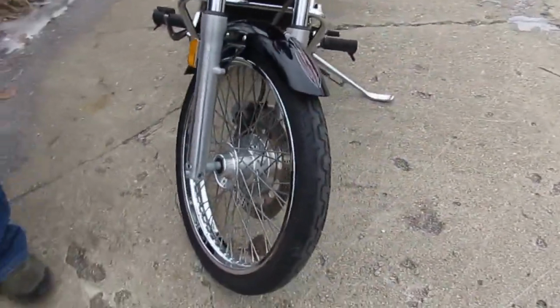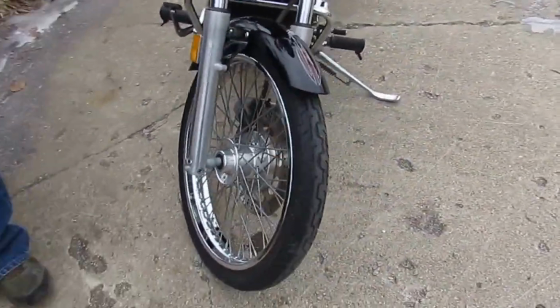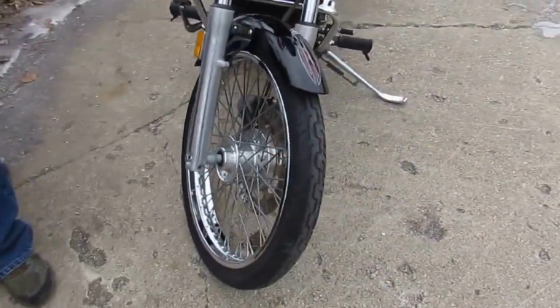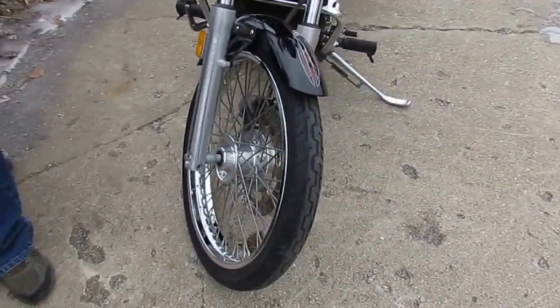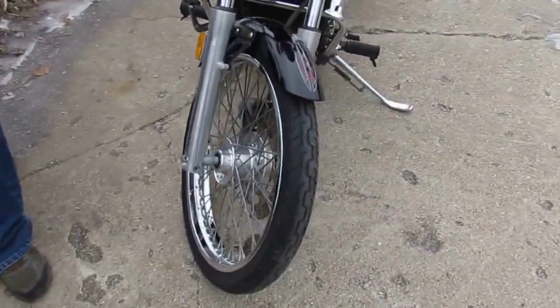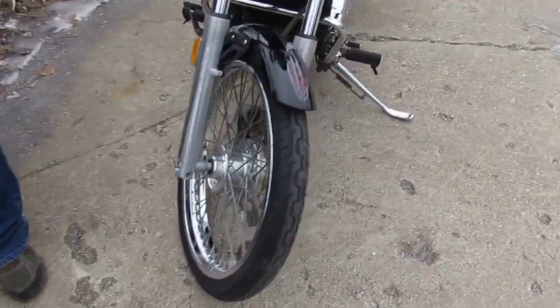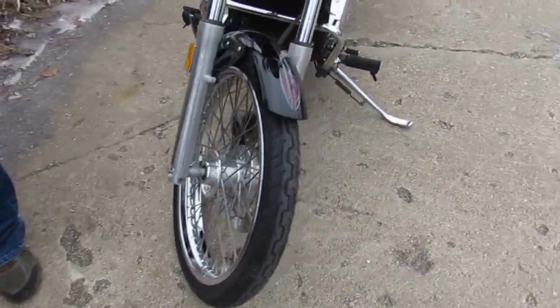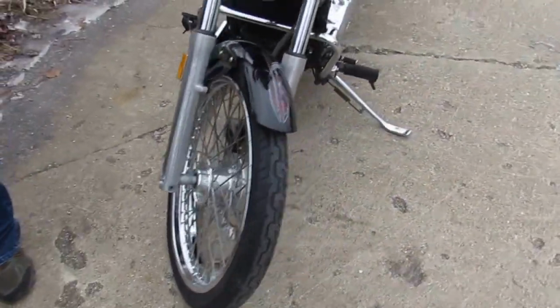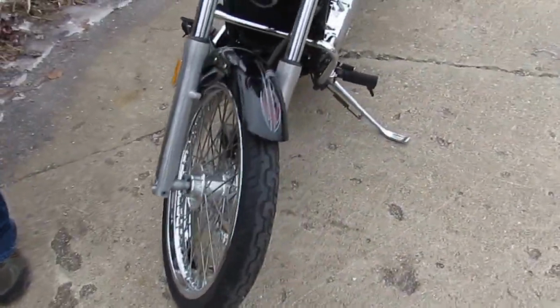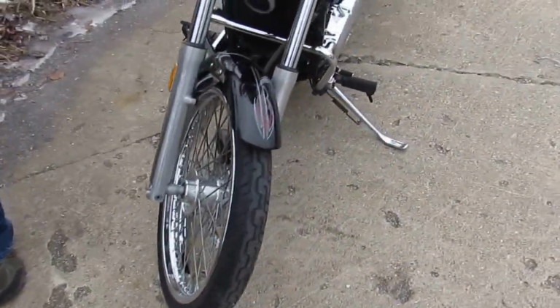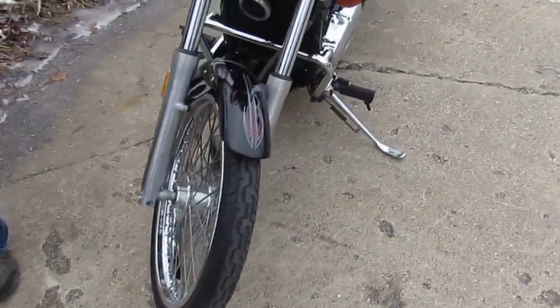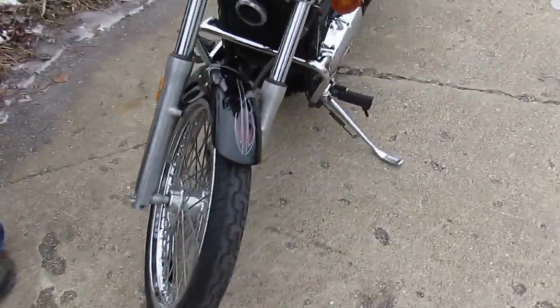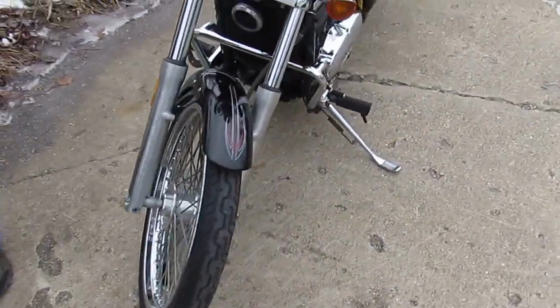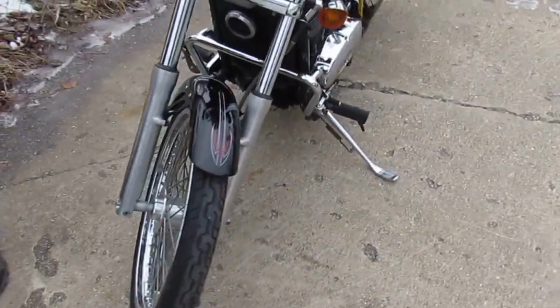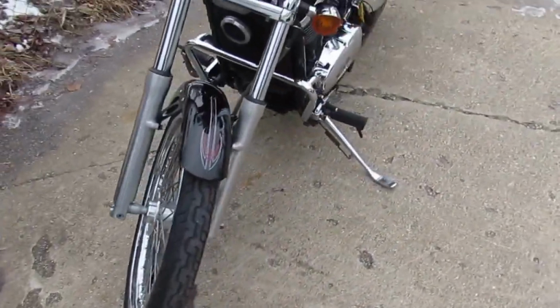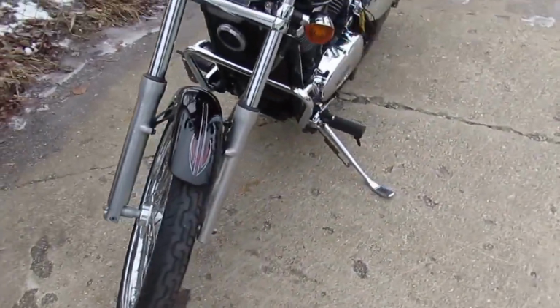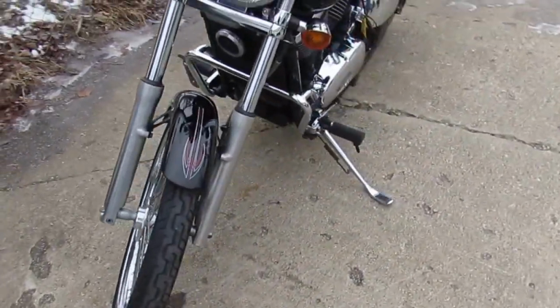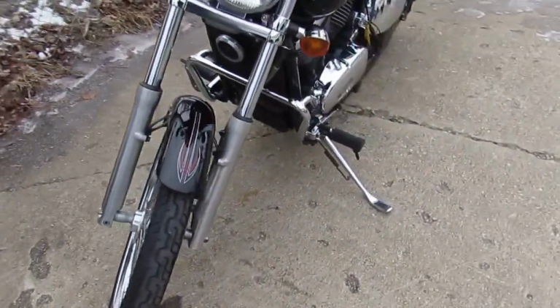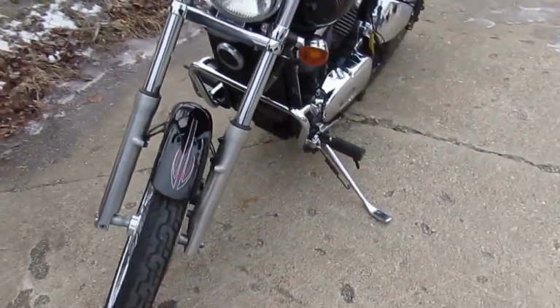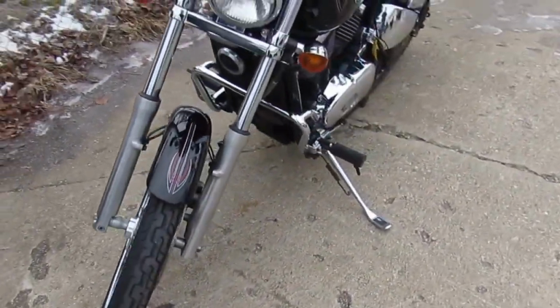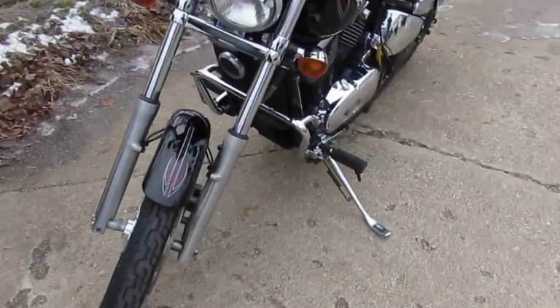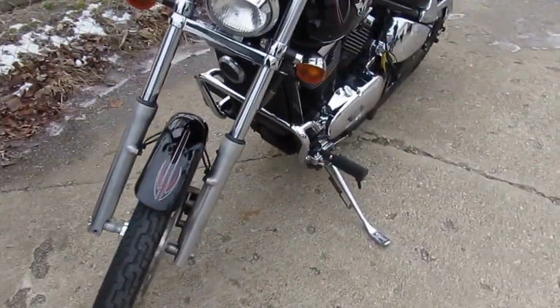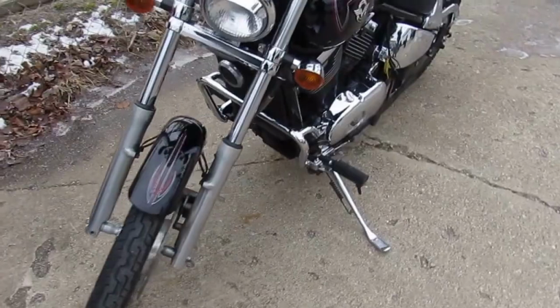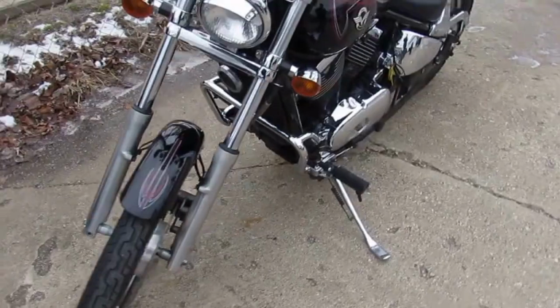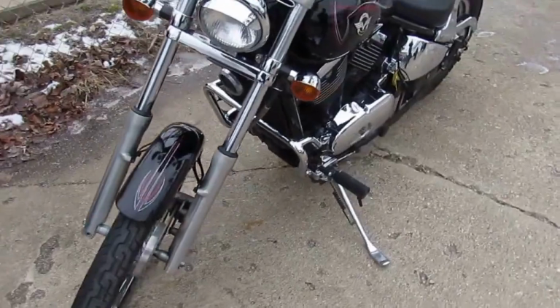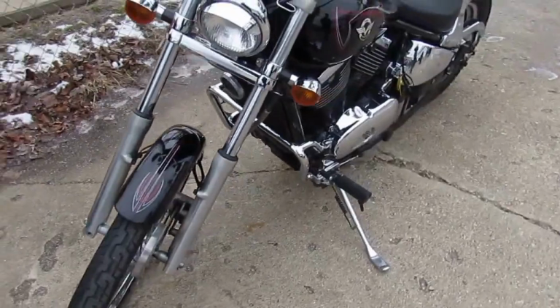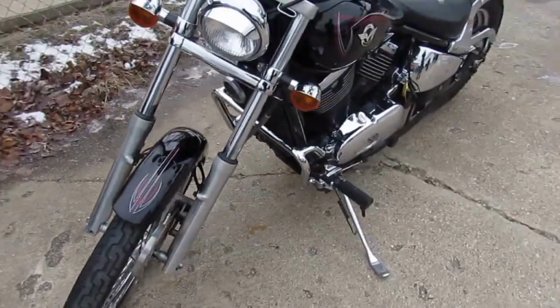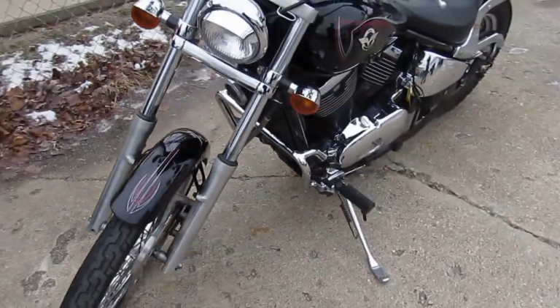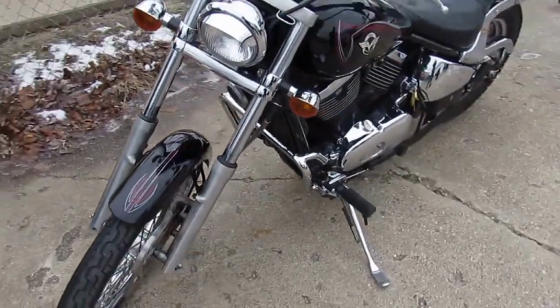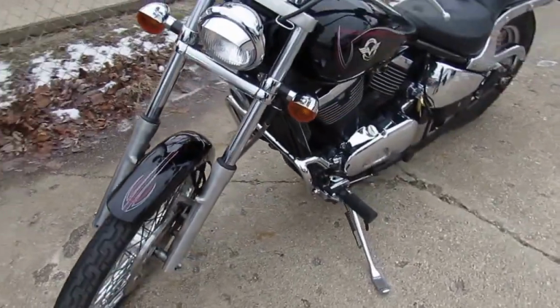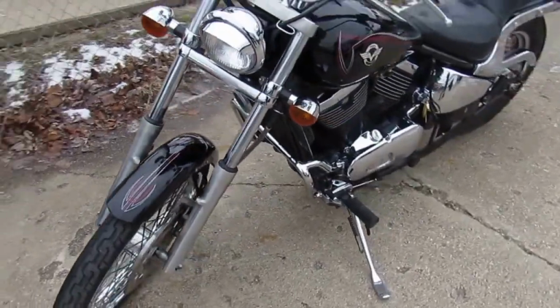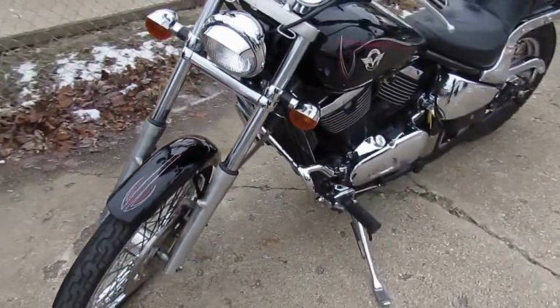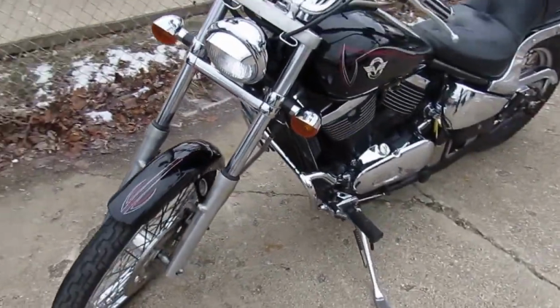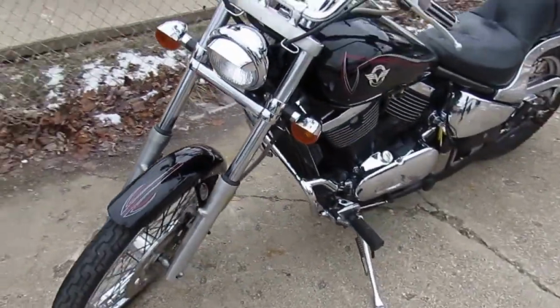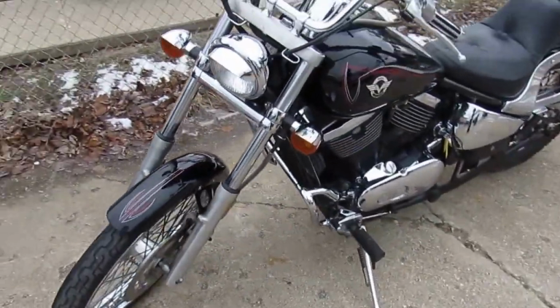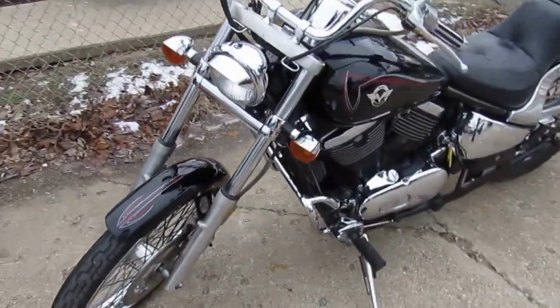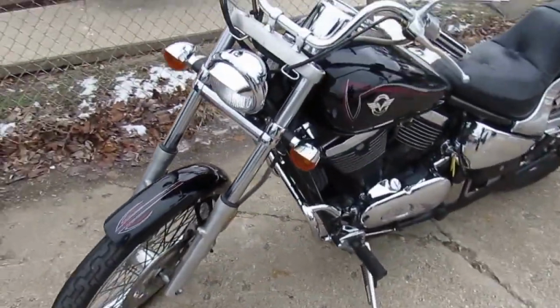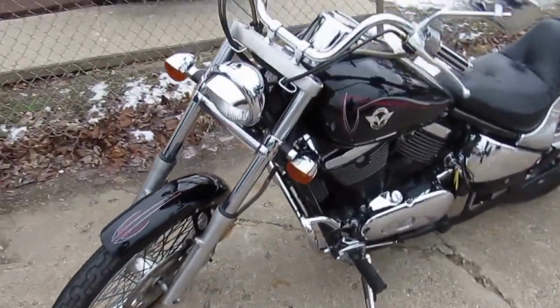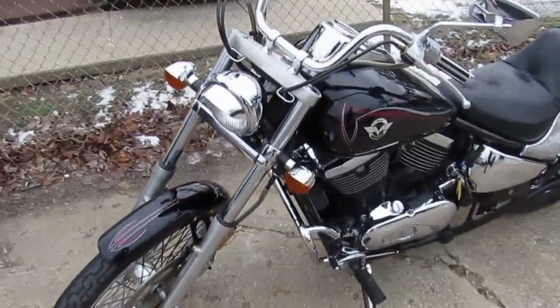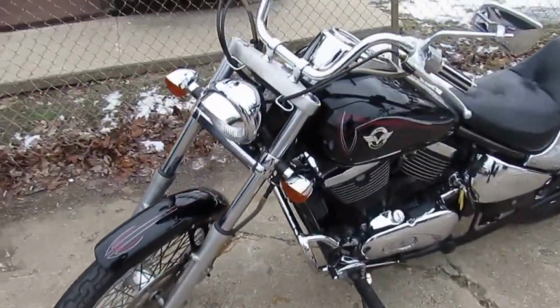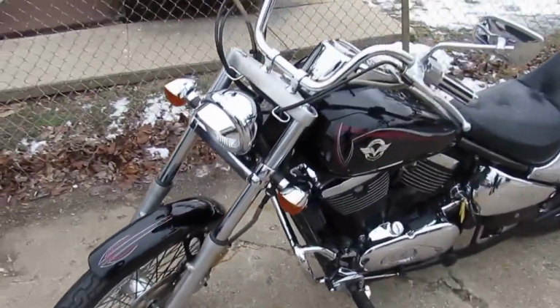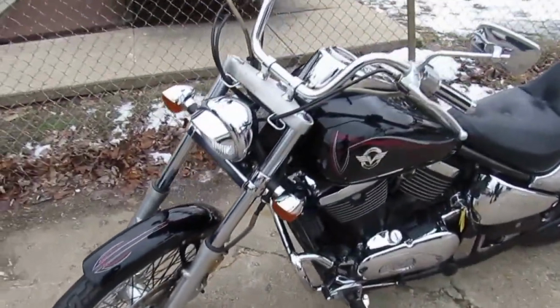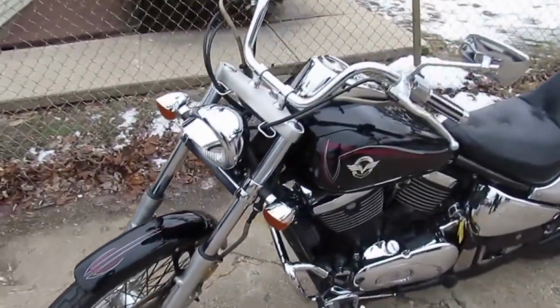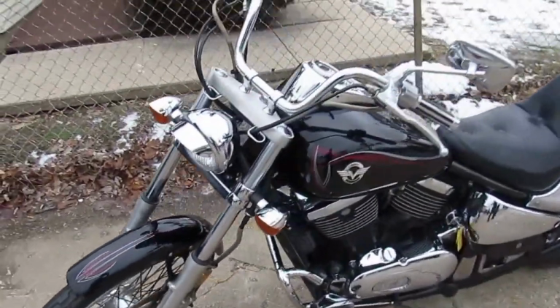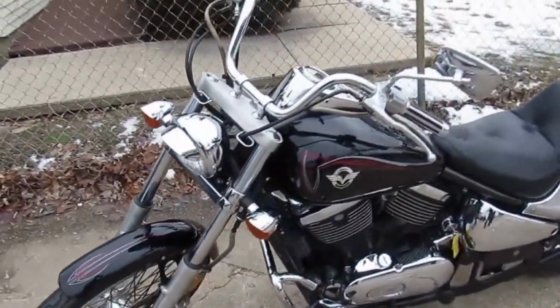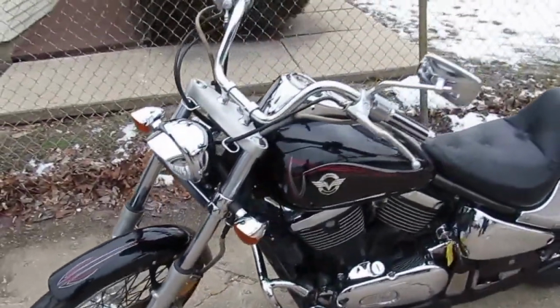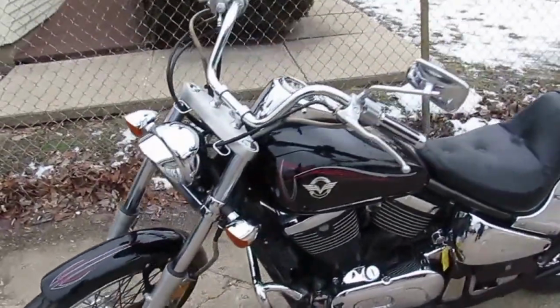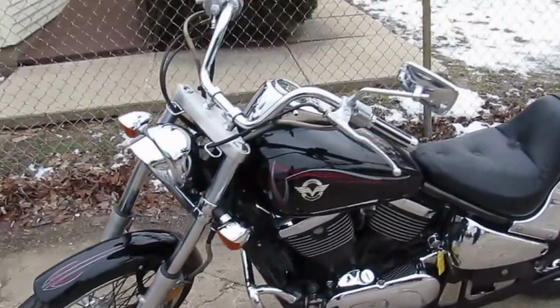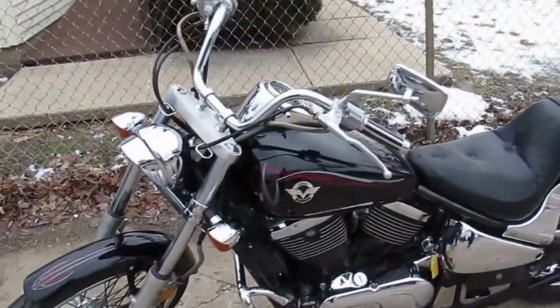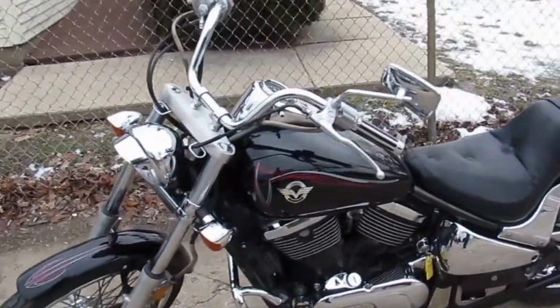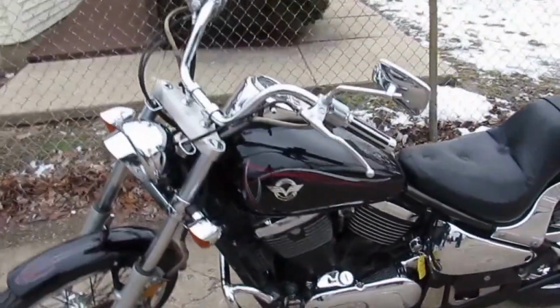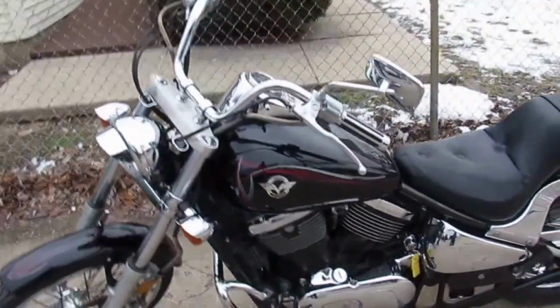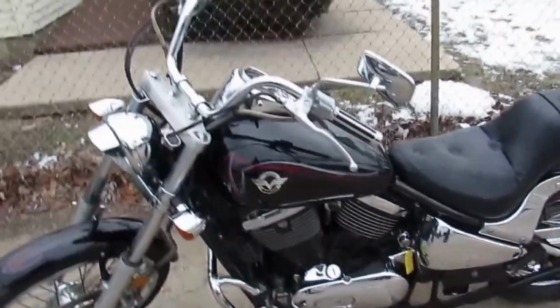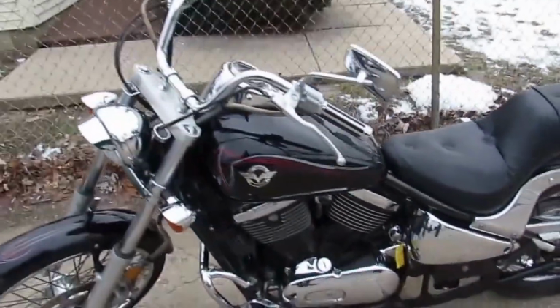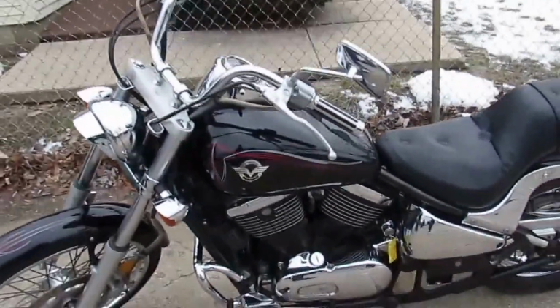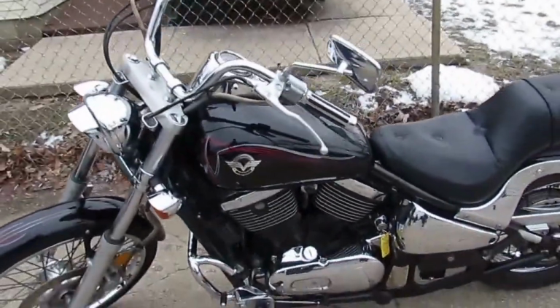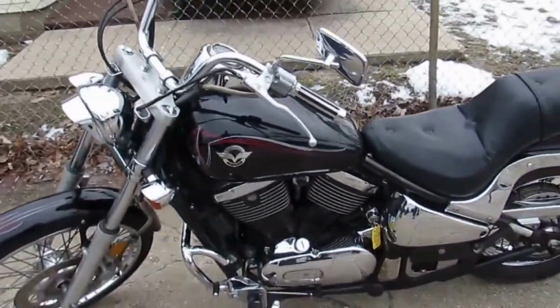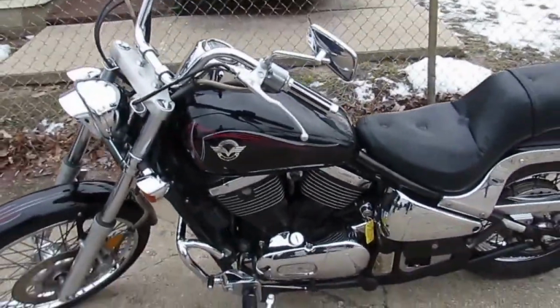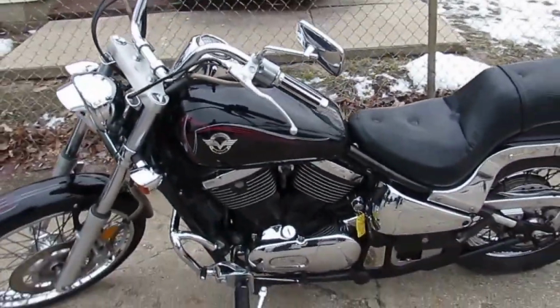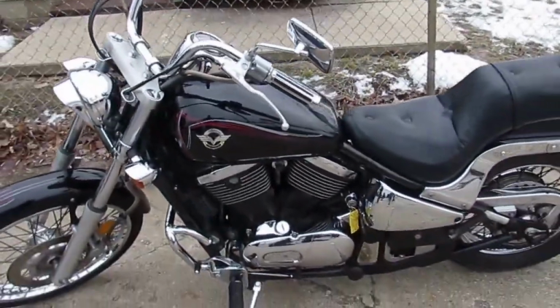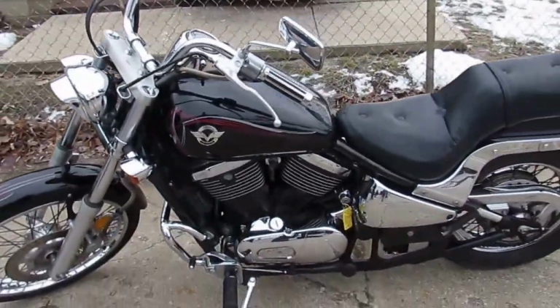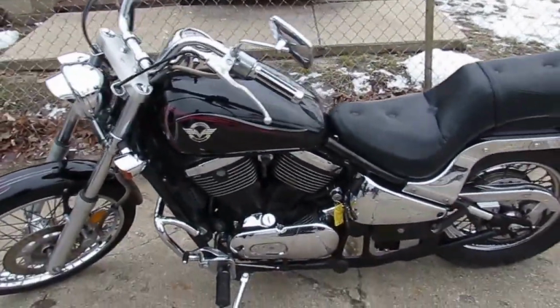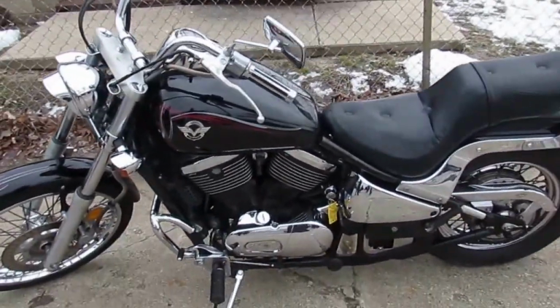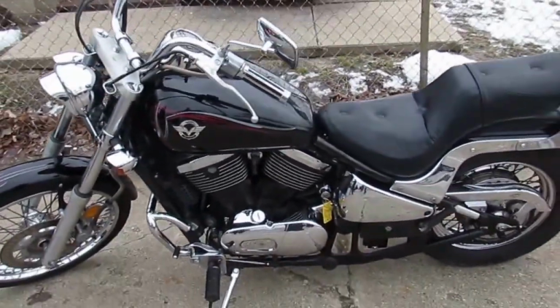It's a clean low mileage motorcycle for only $19.99. Give us a call today and you can ride today. It's approvalpowersports.com.